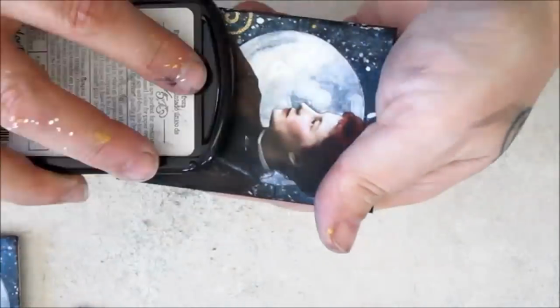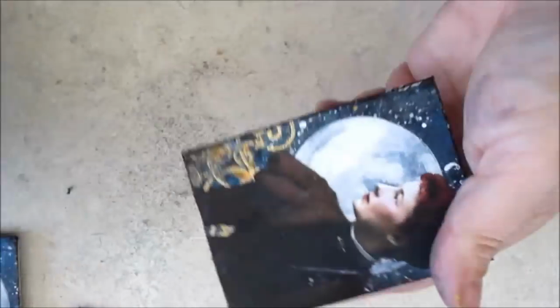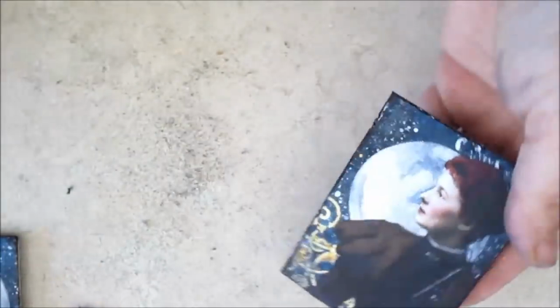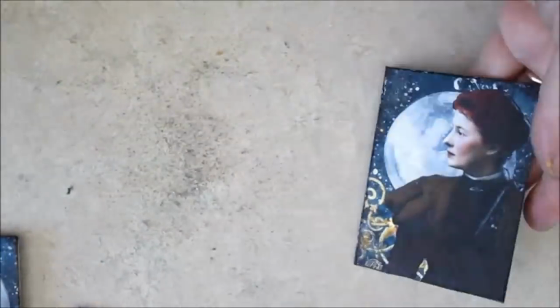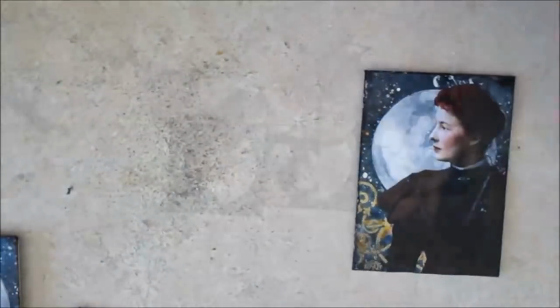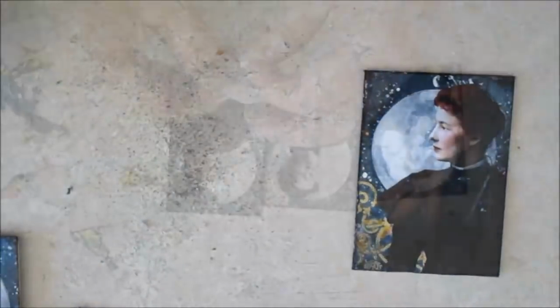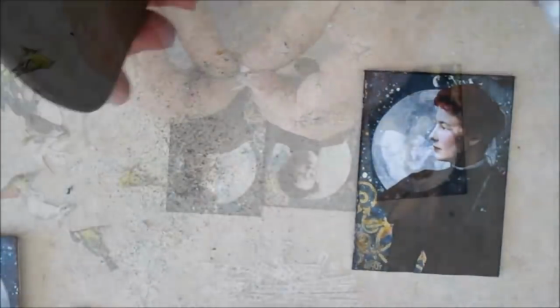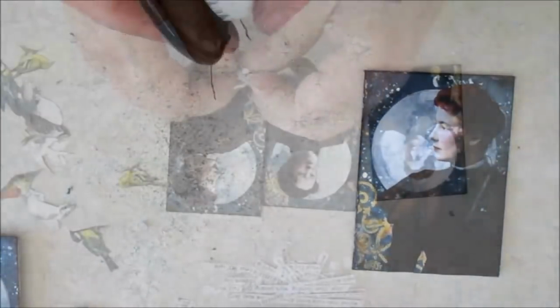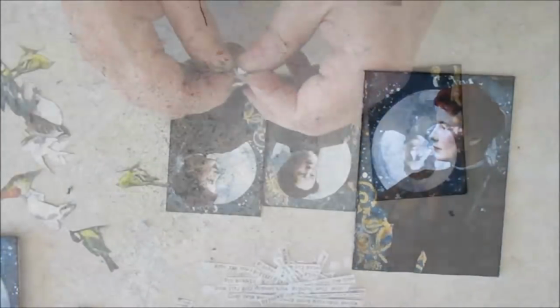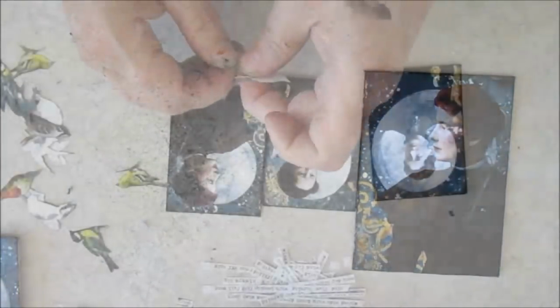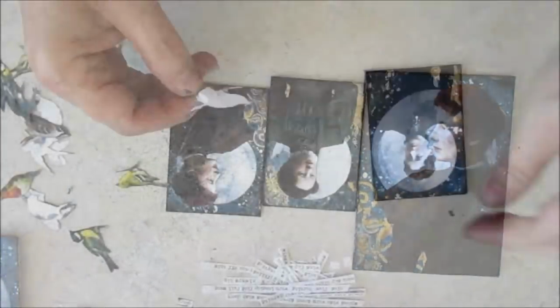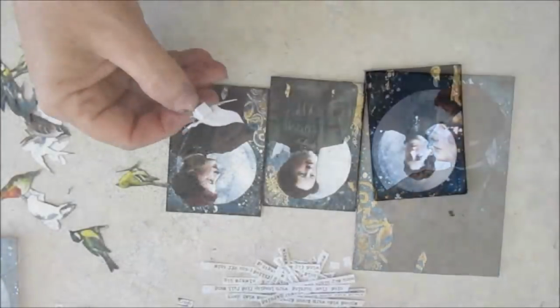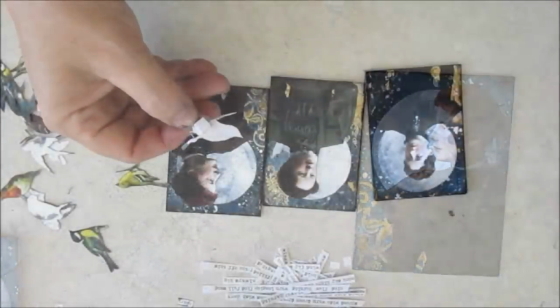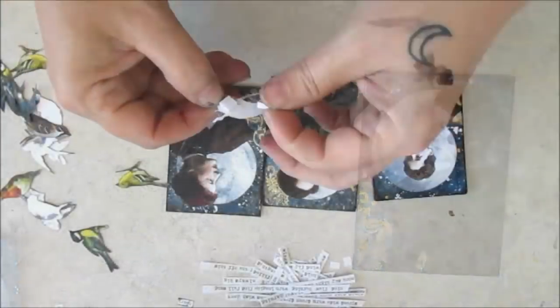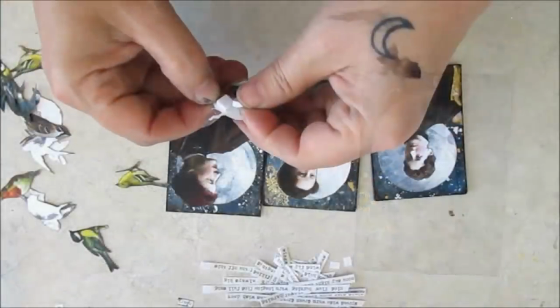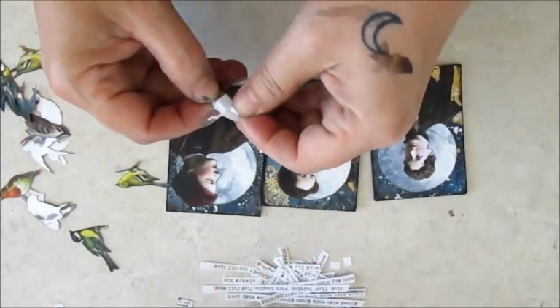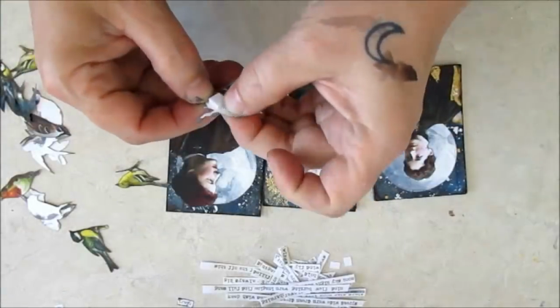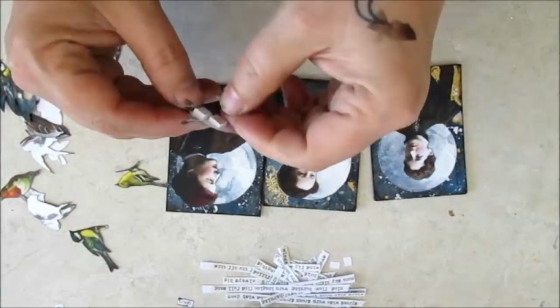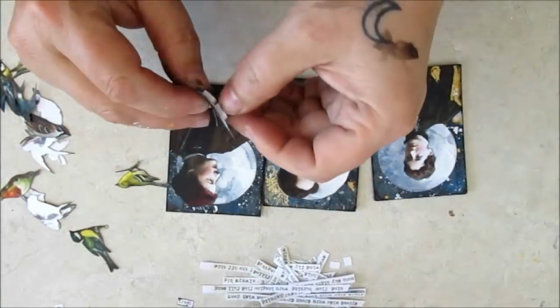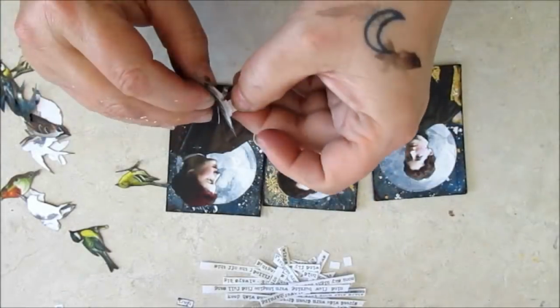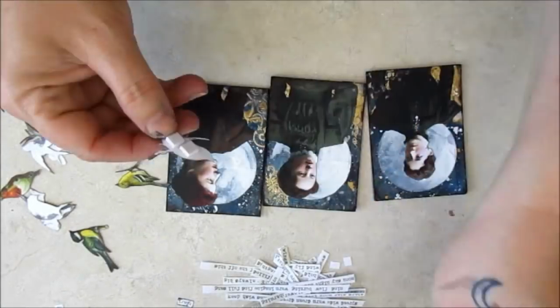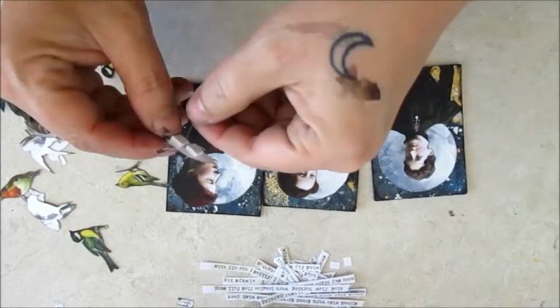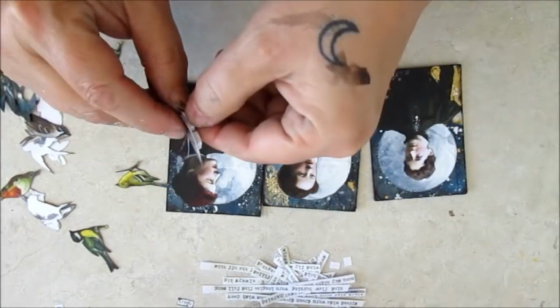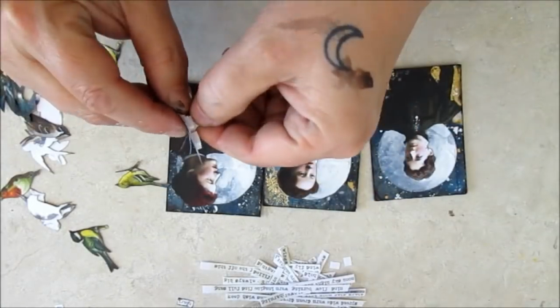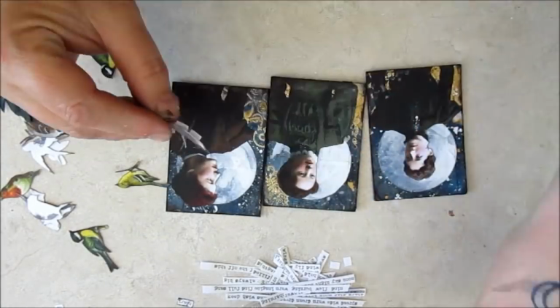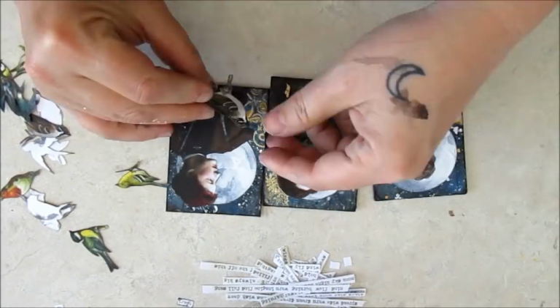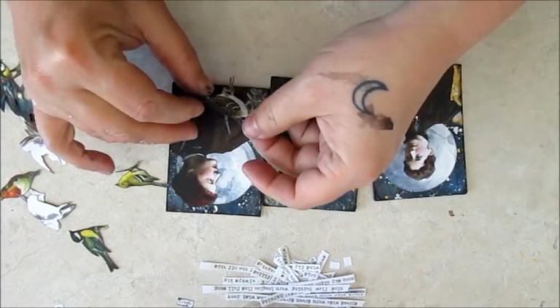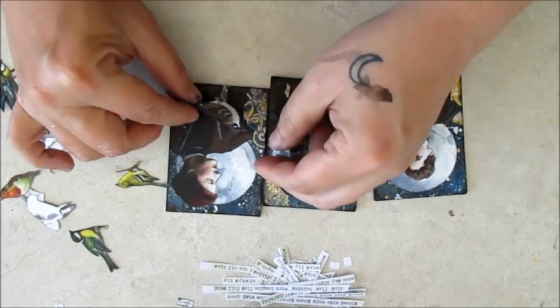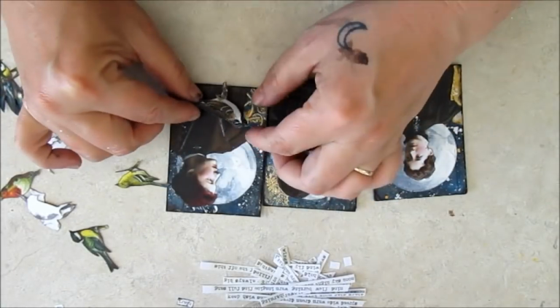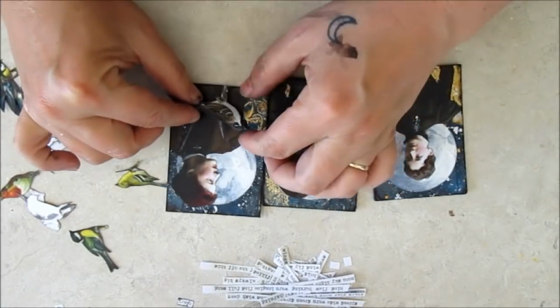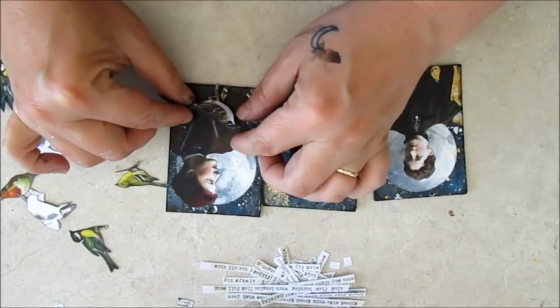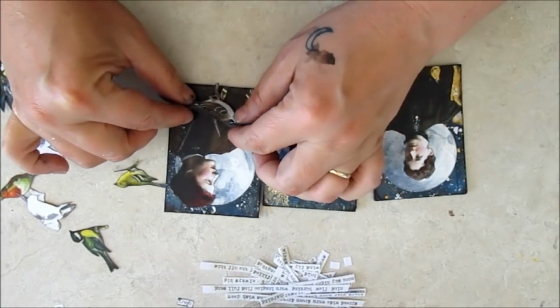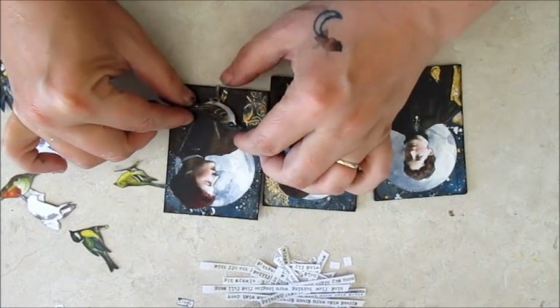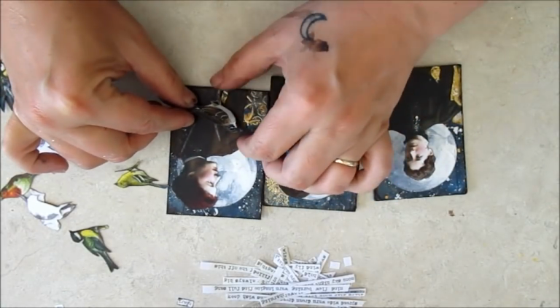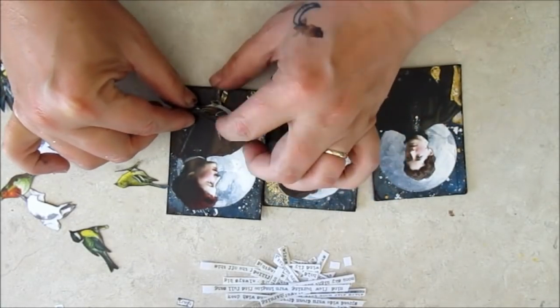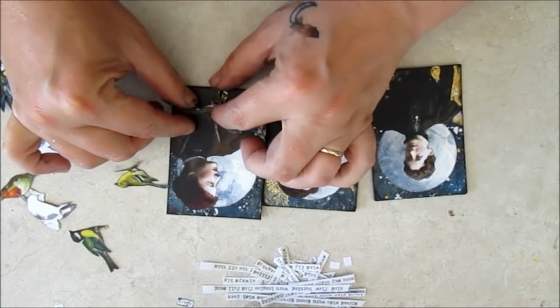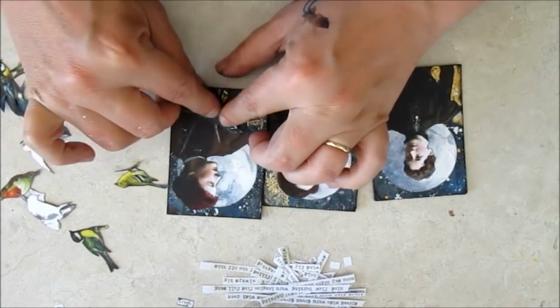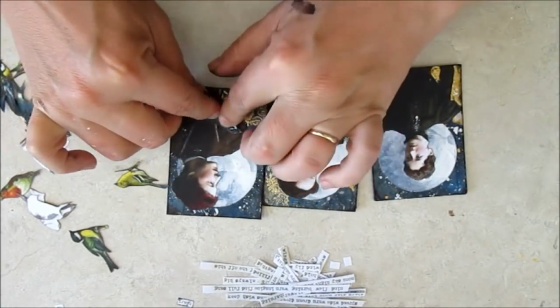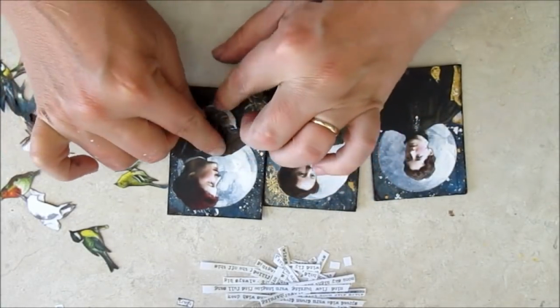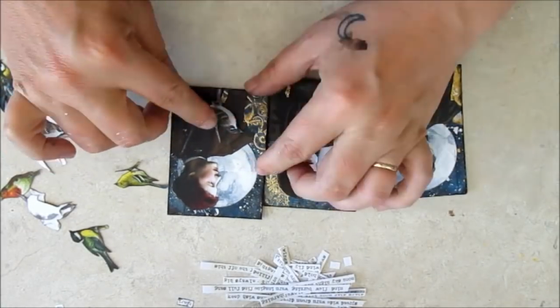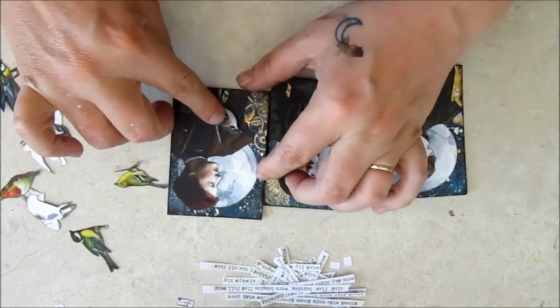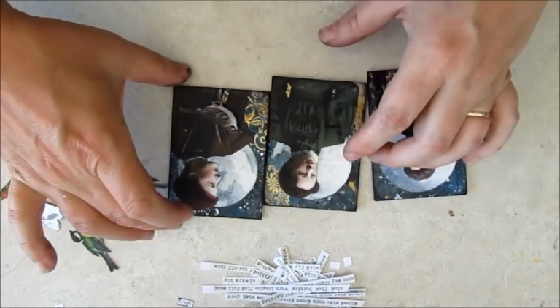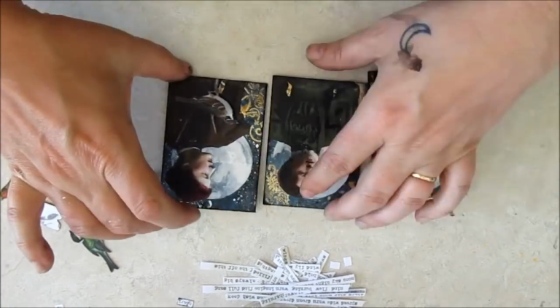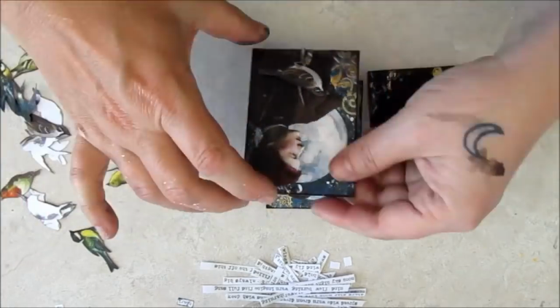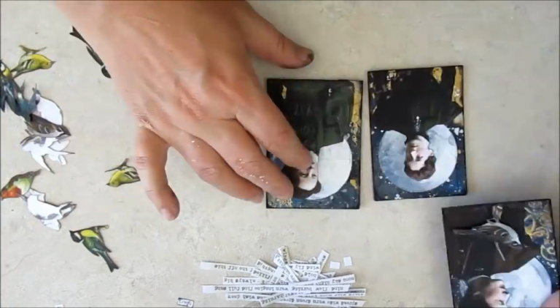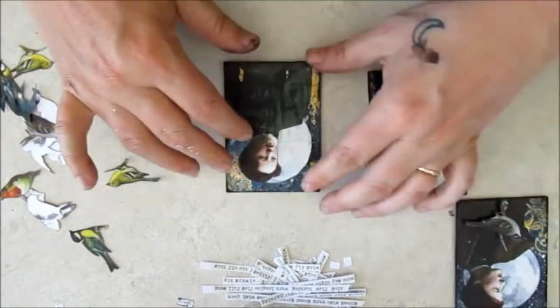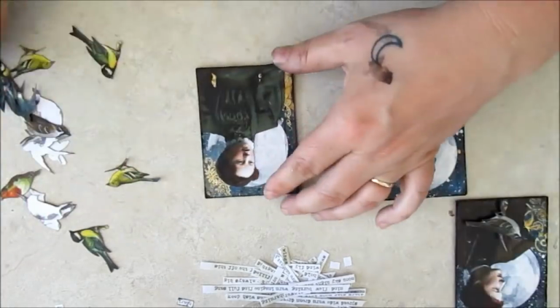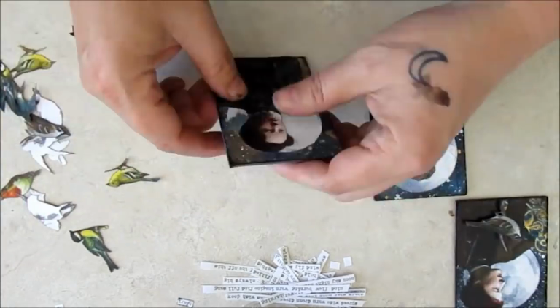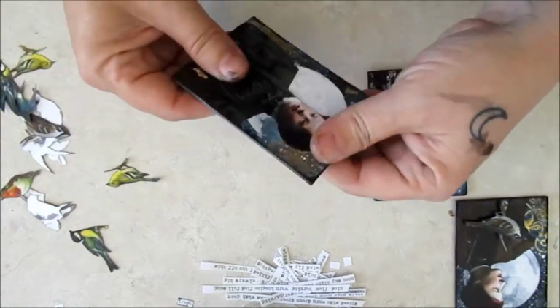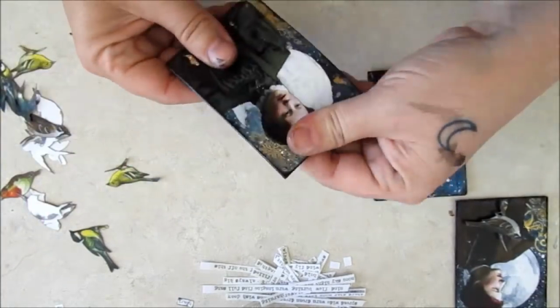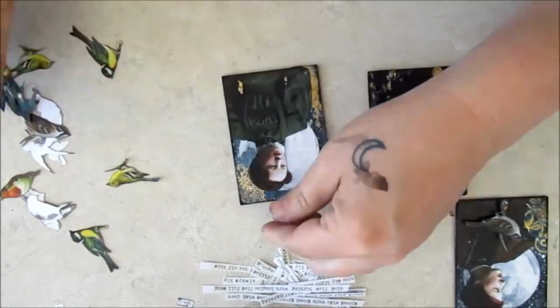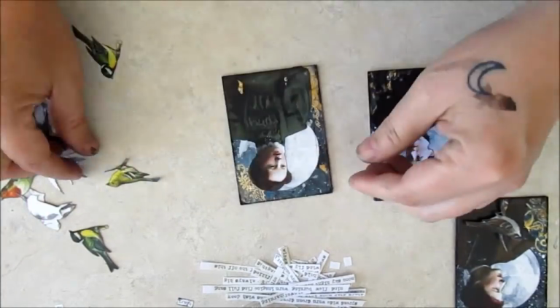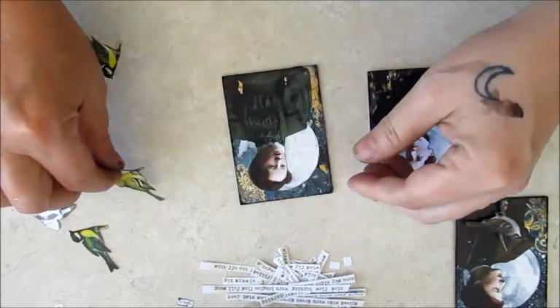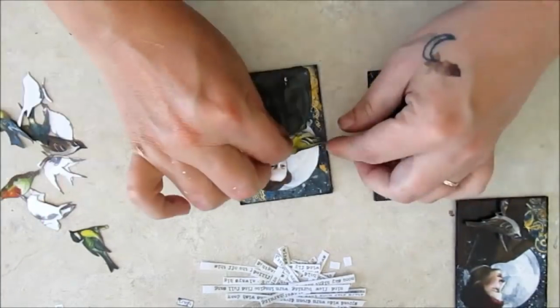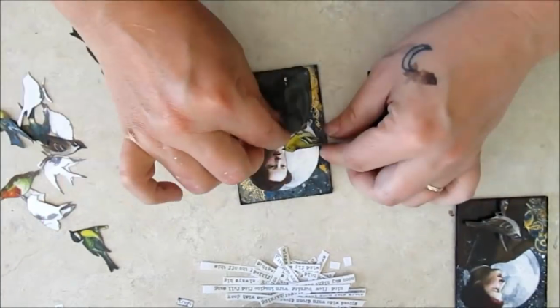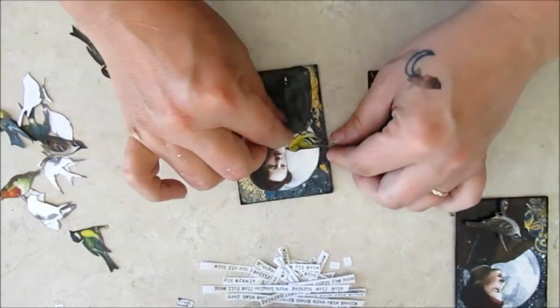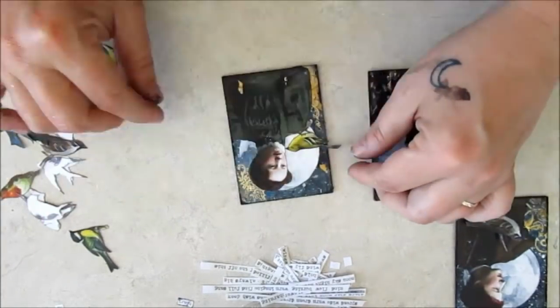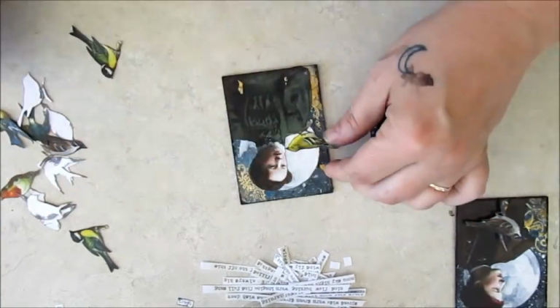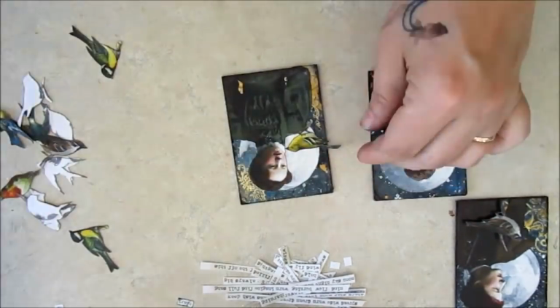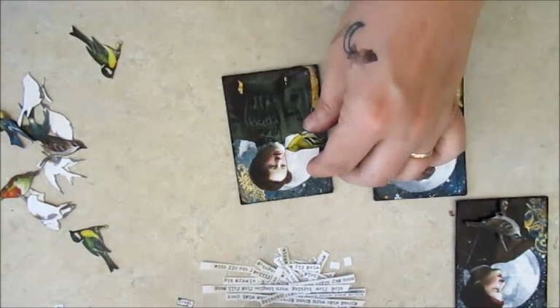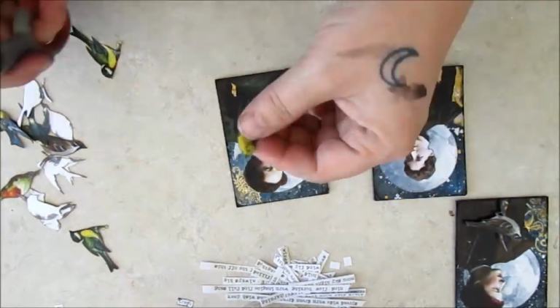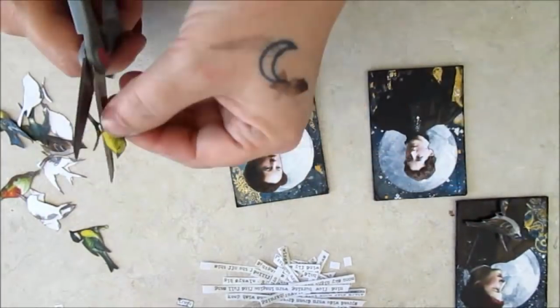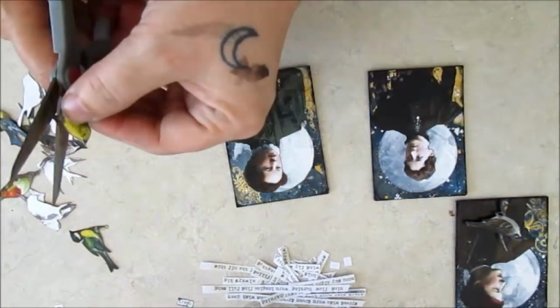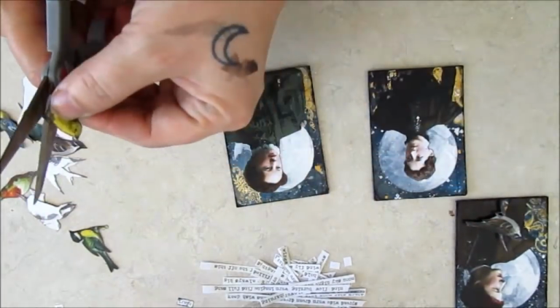A little bird for each moon maiden, and then strings of sweet words of magic and encouragement.